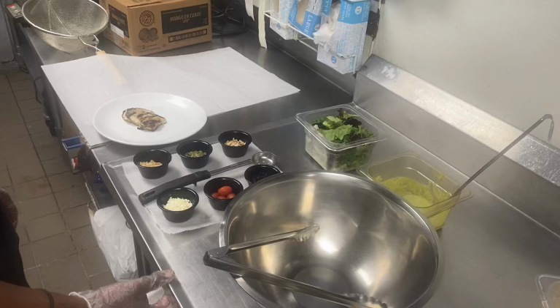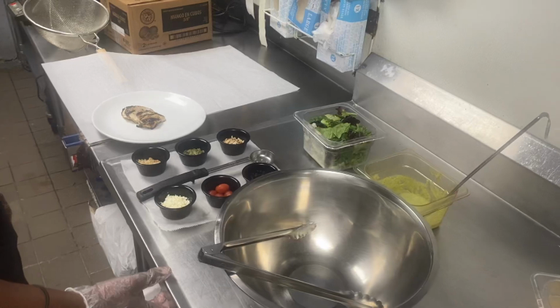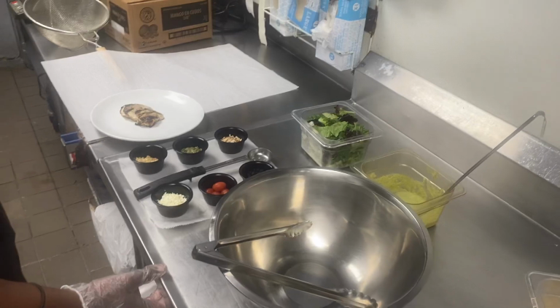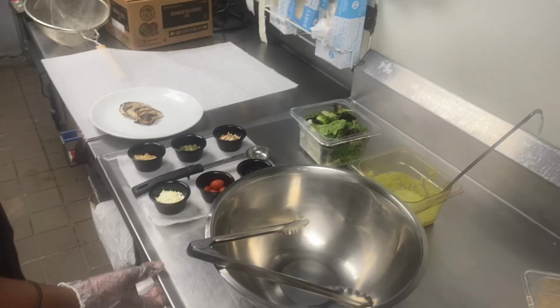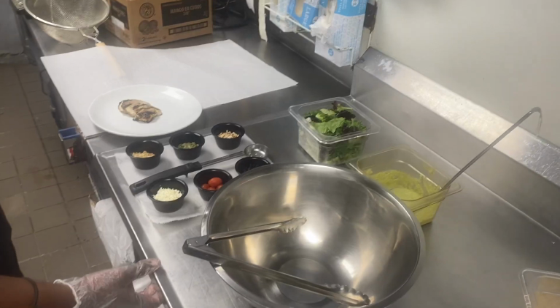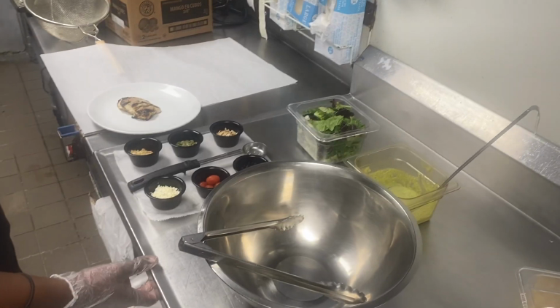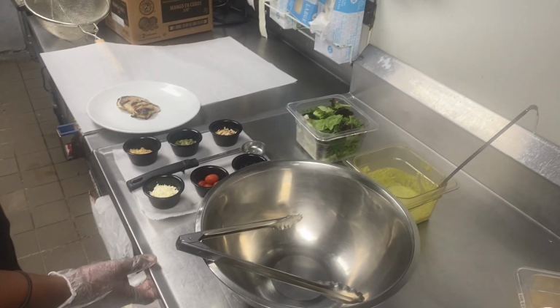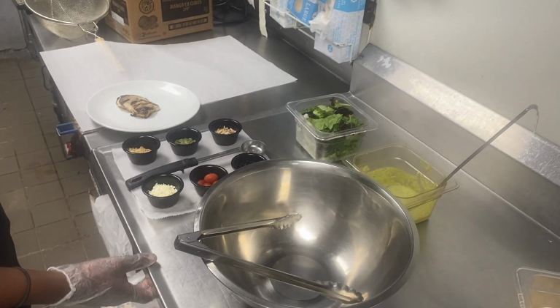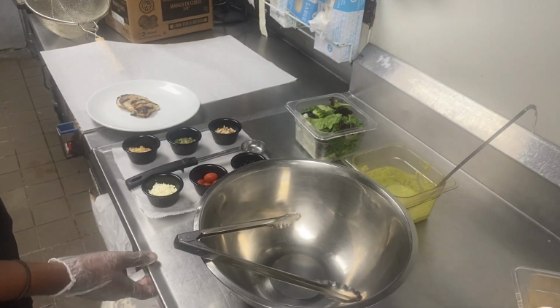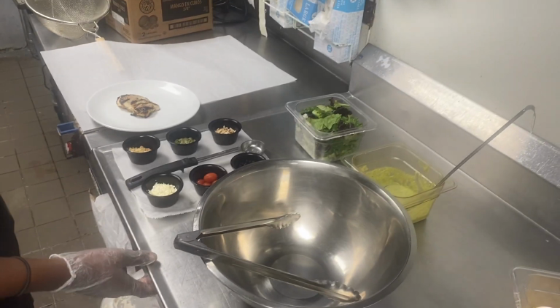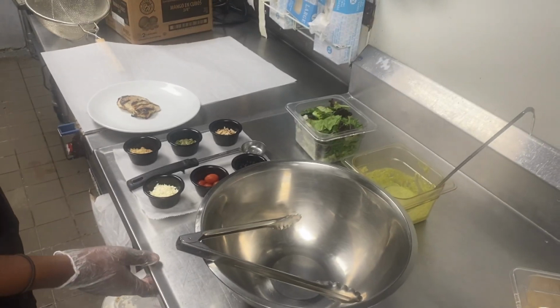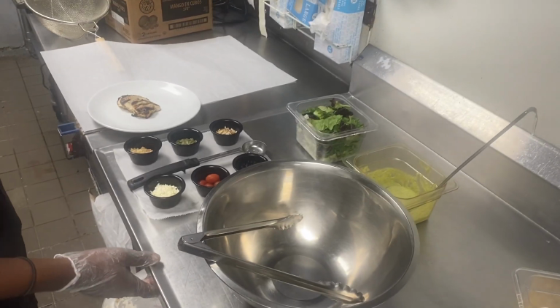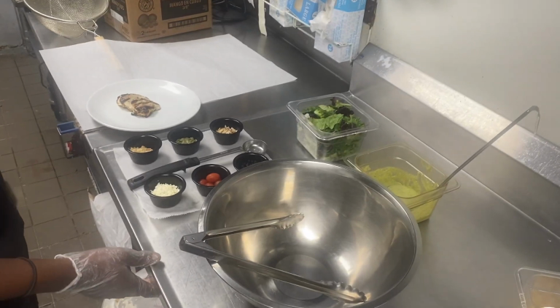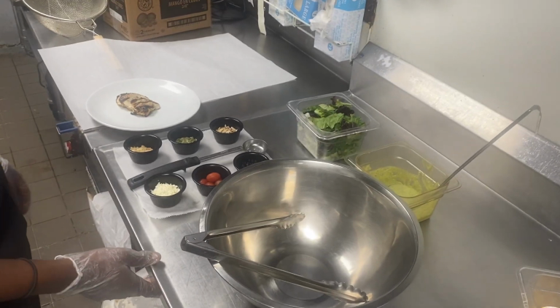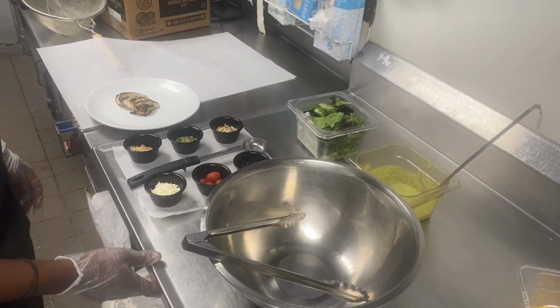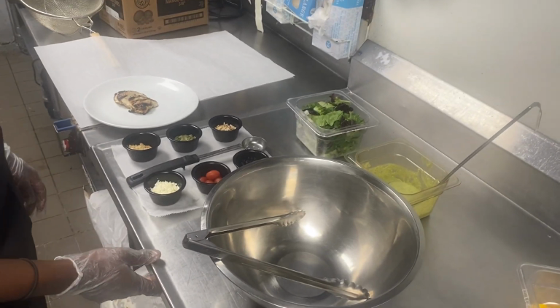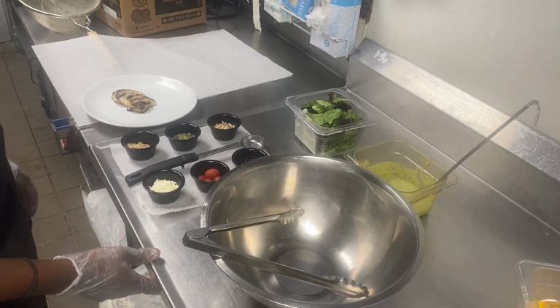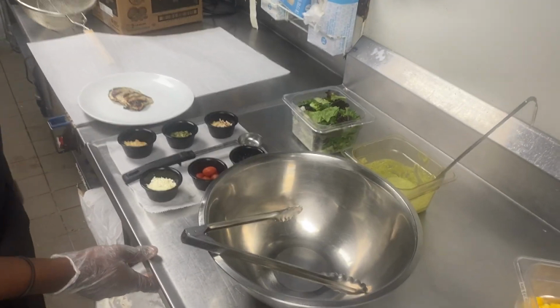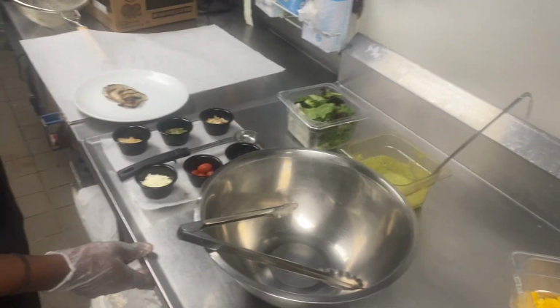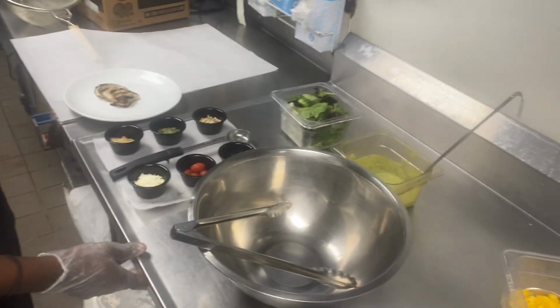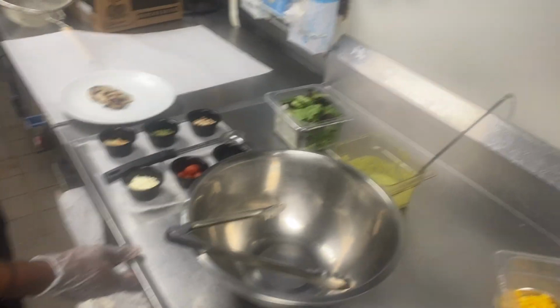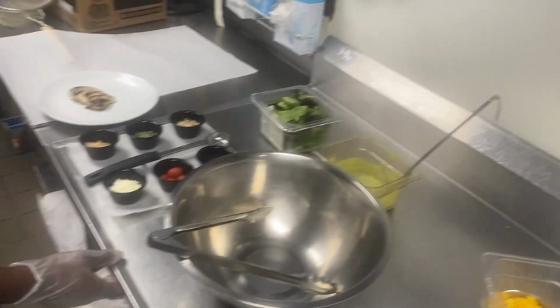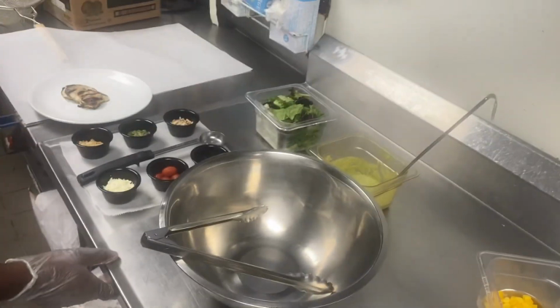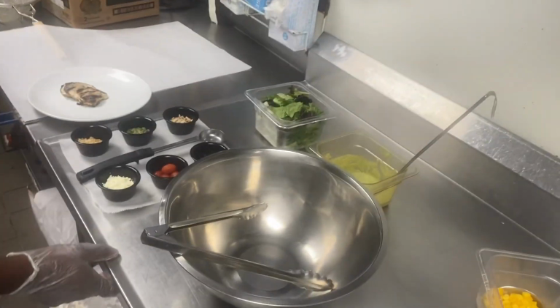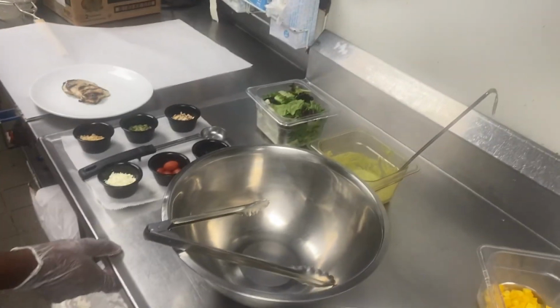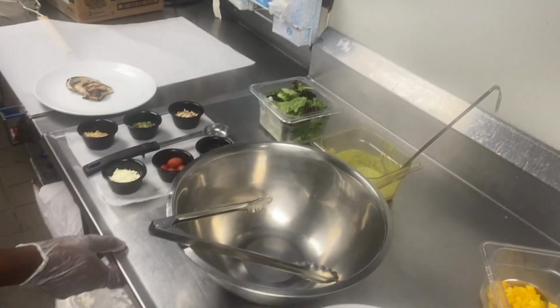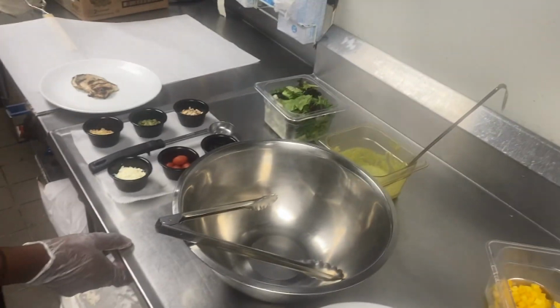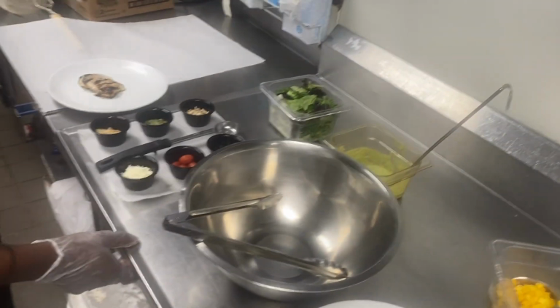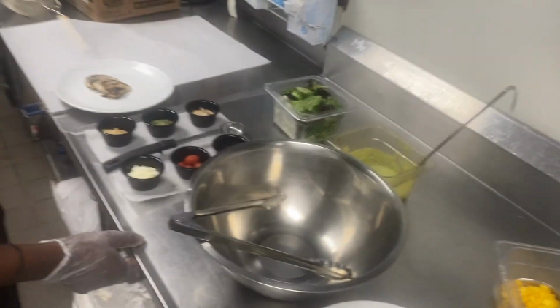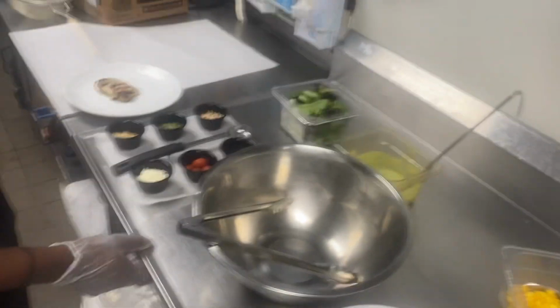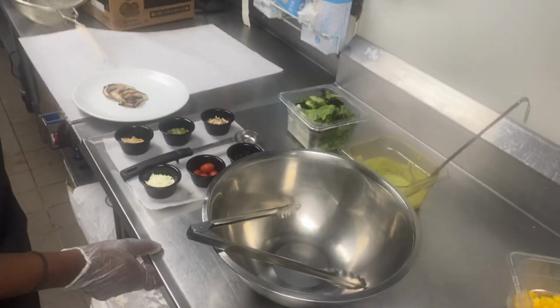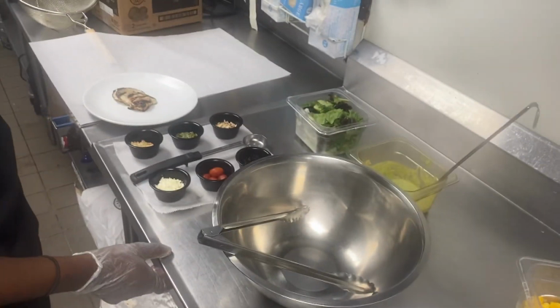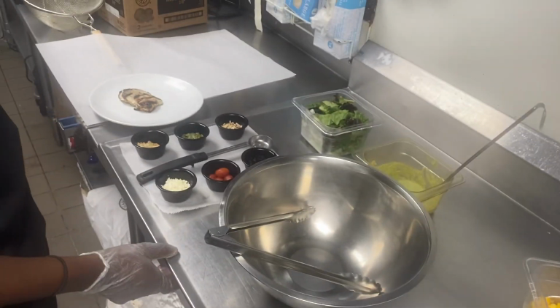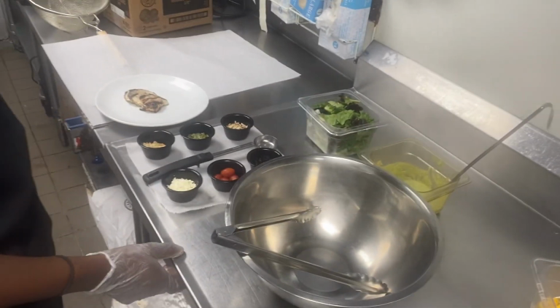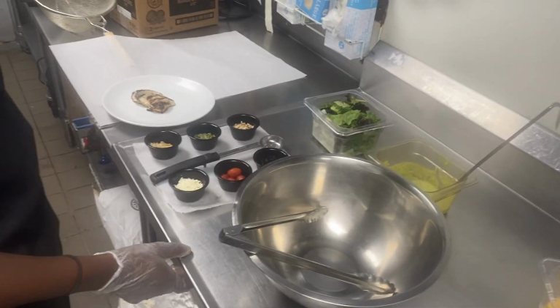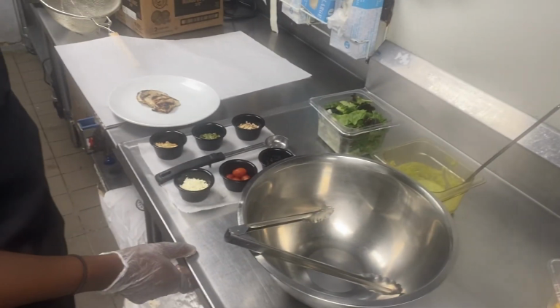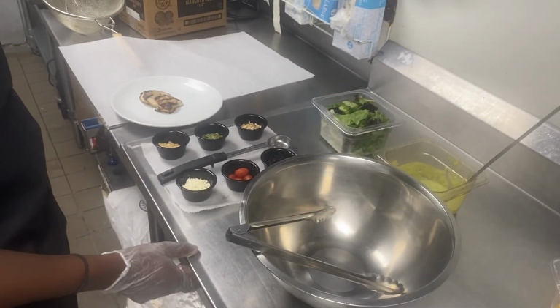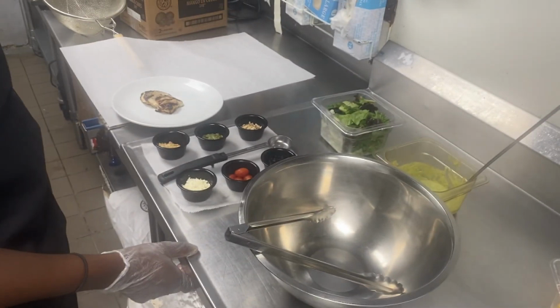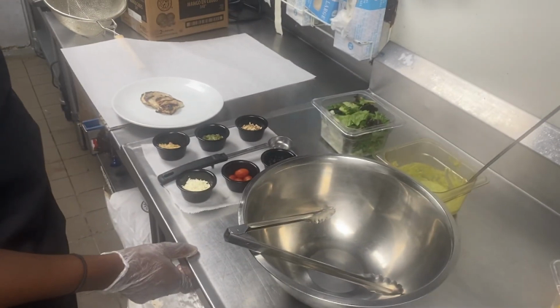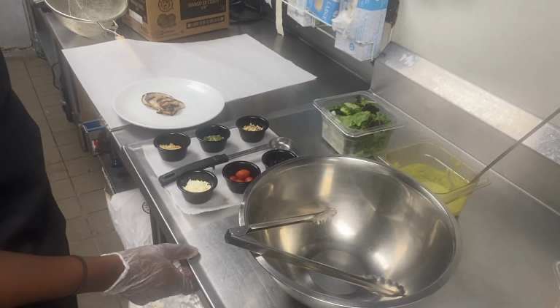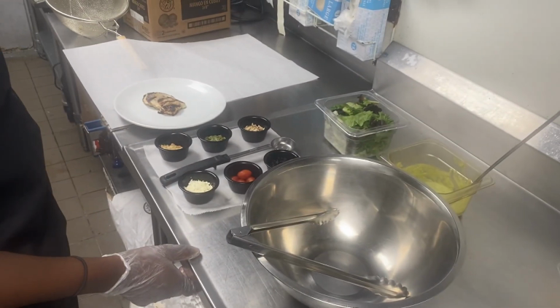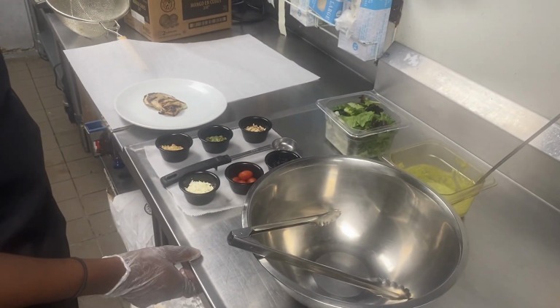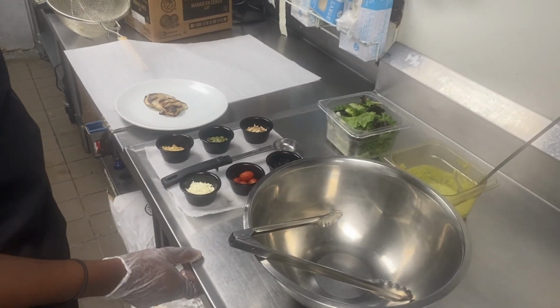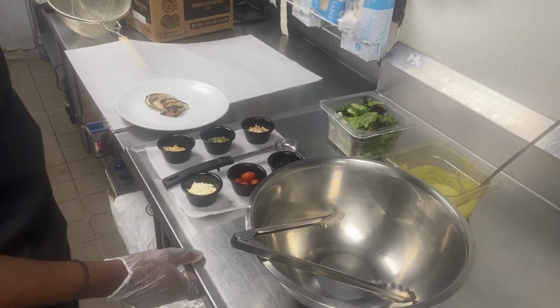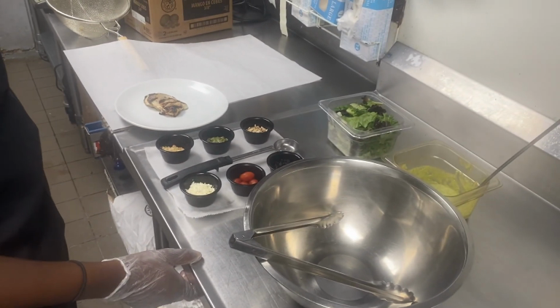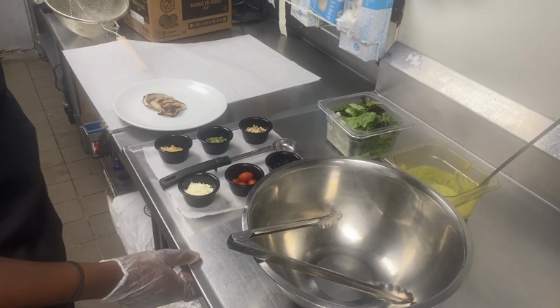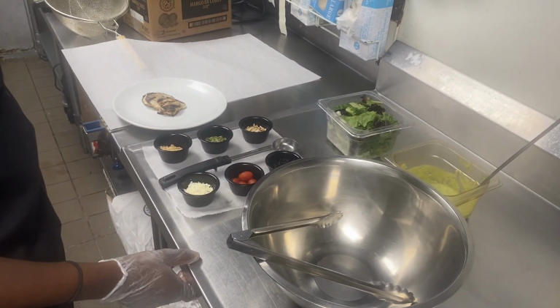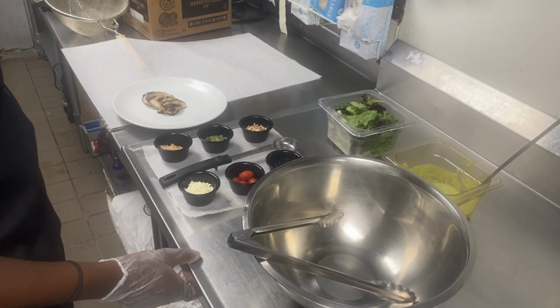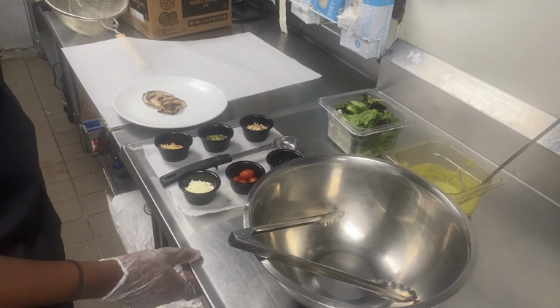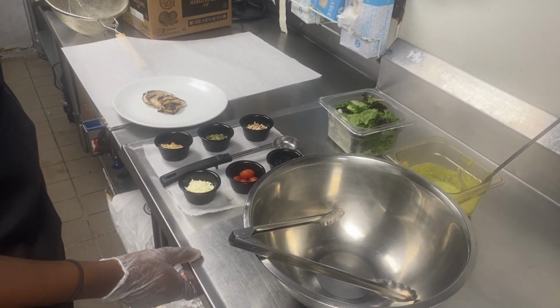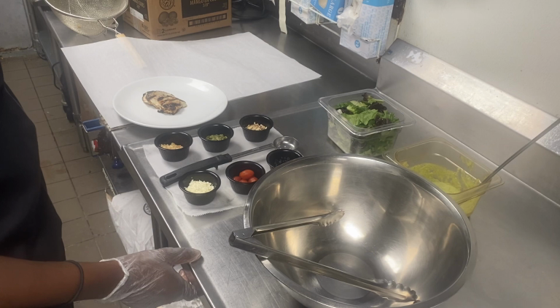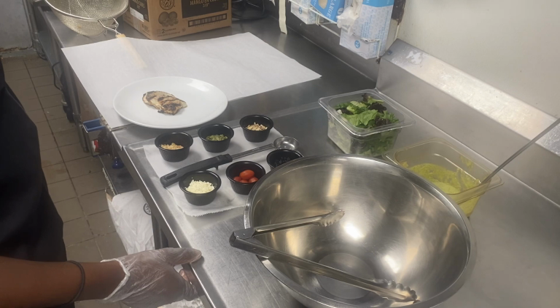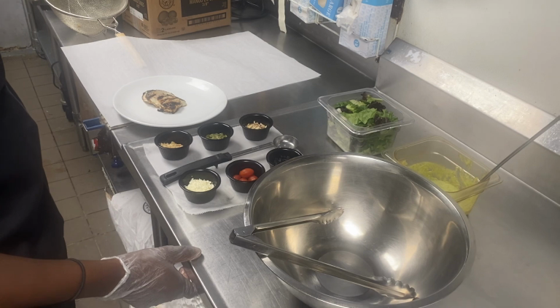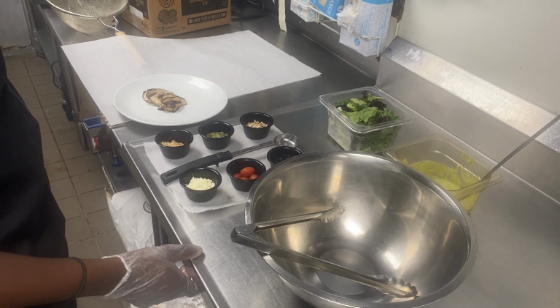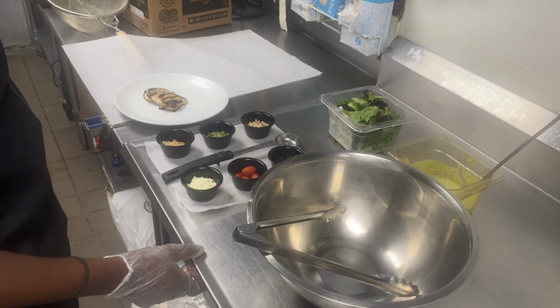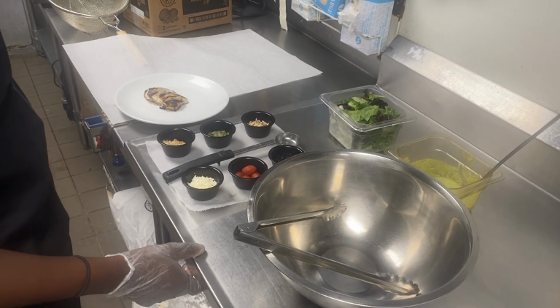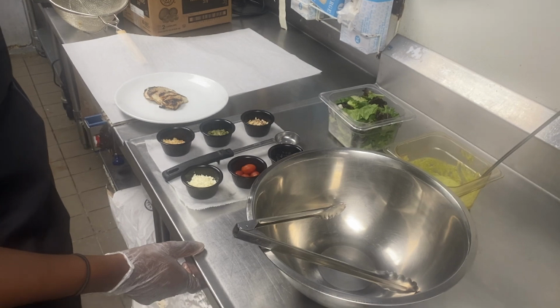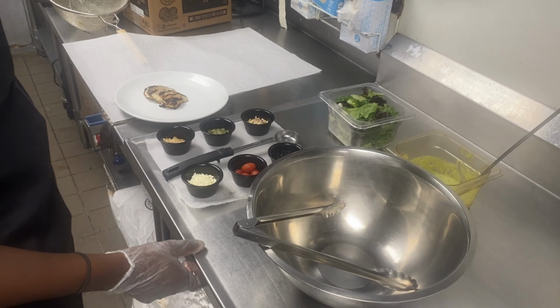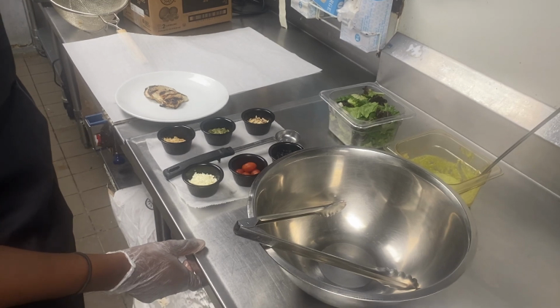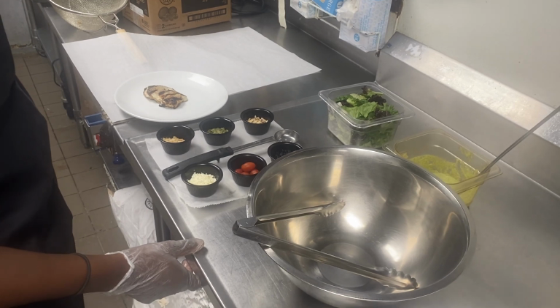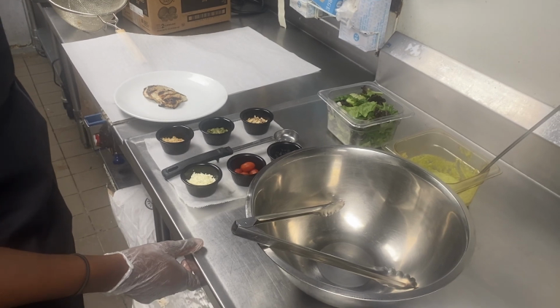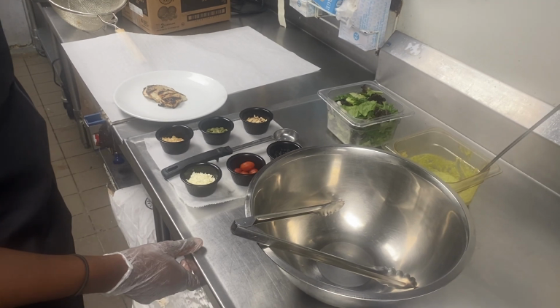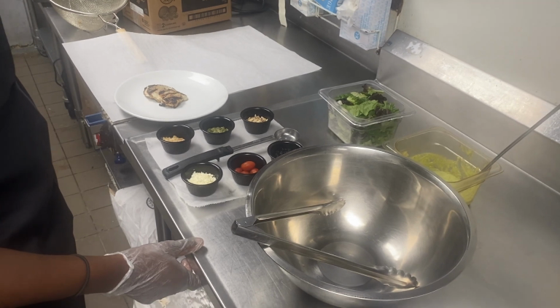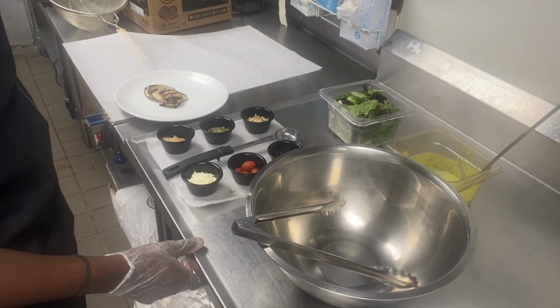All right everybody, we're here today at the grill making the Mother's Day salad. This is our grilled chicken and mango salad.